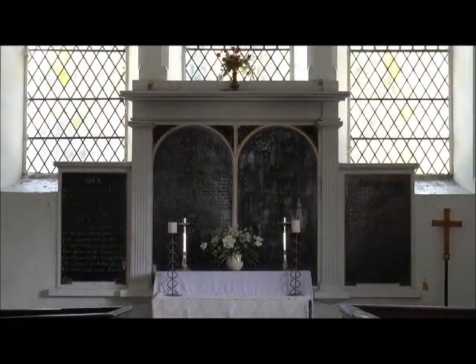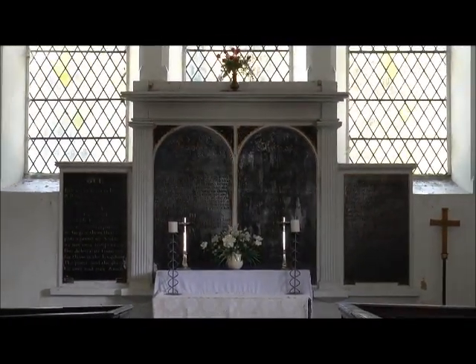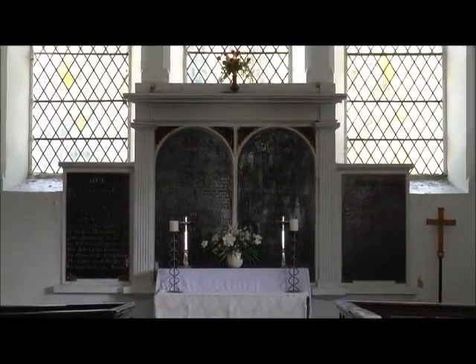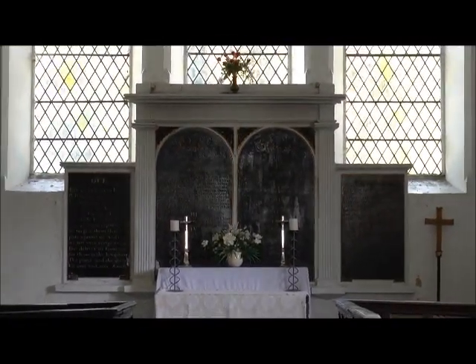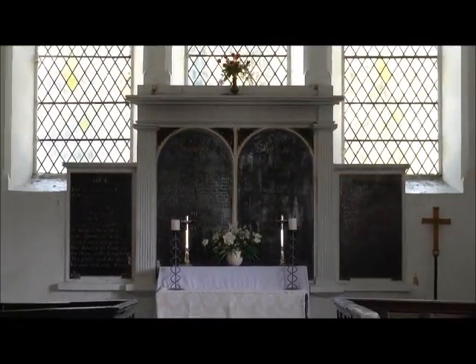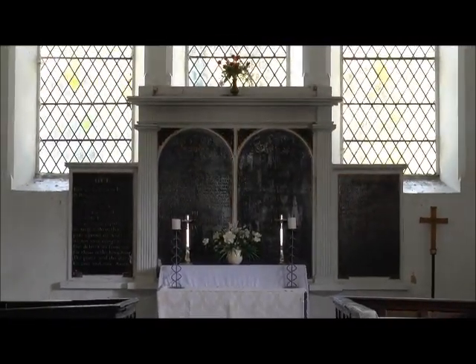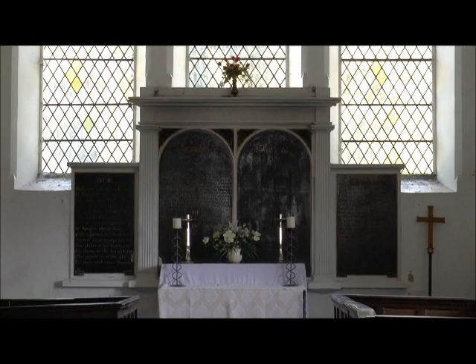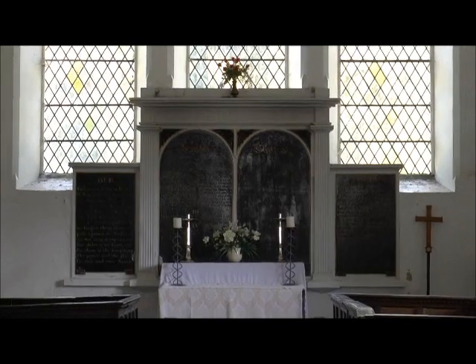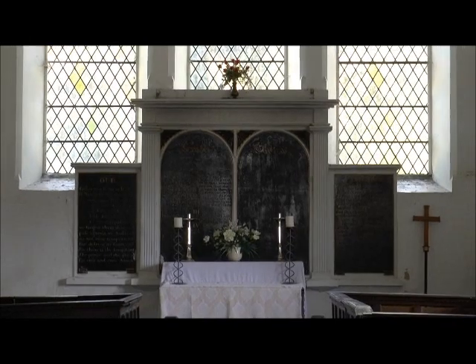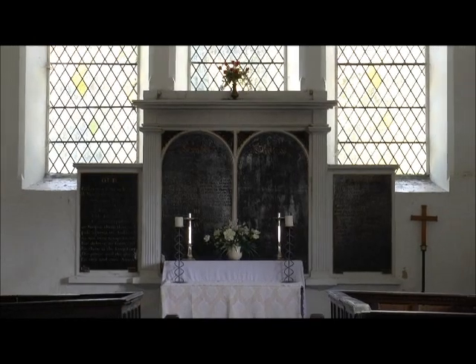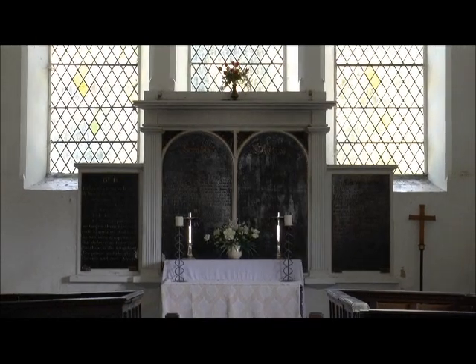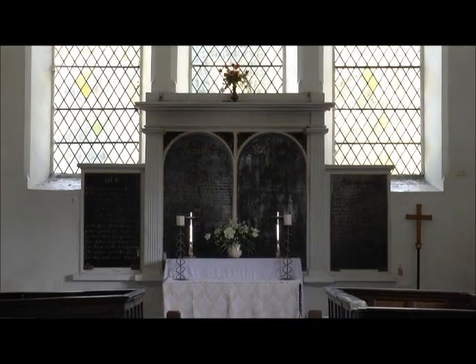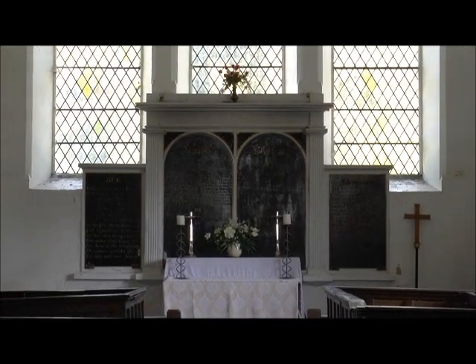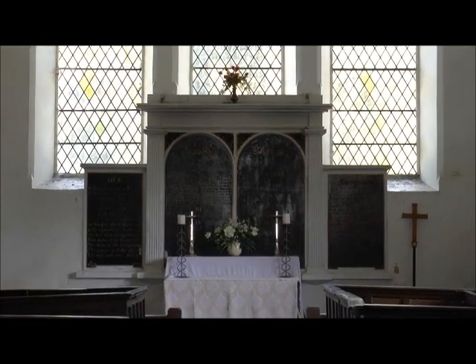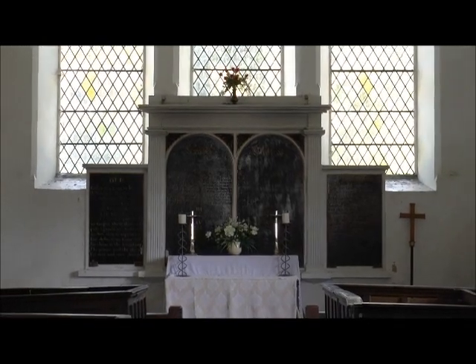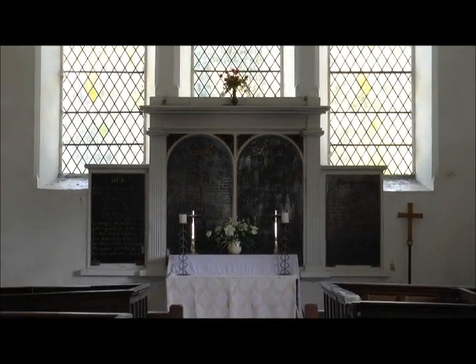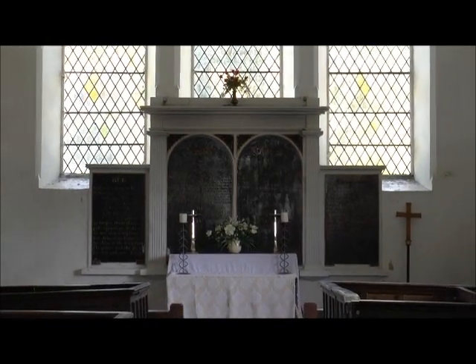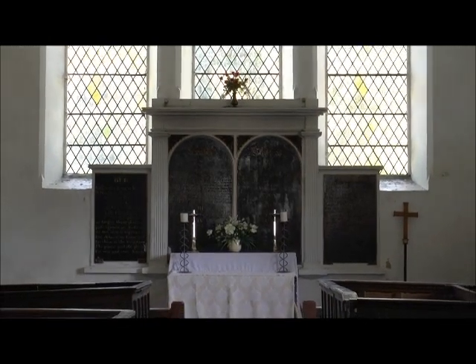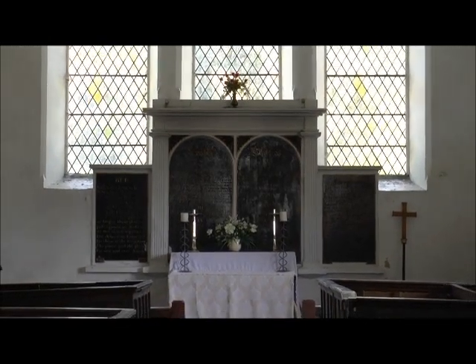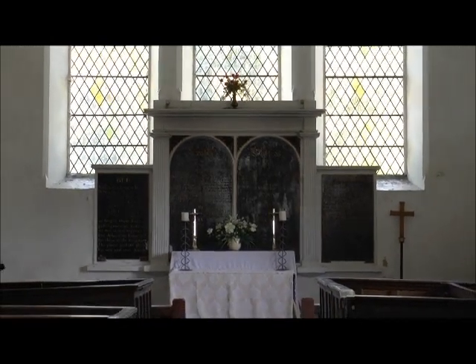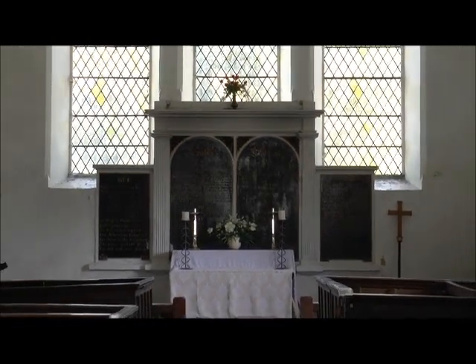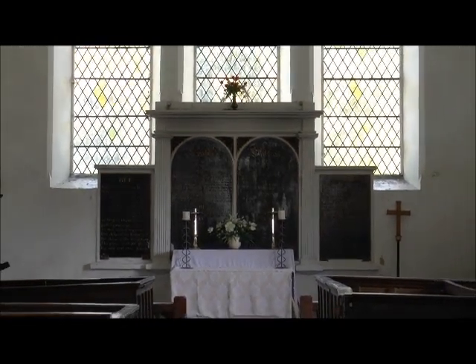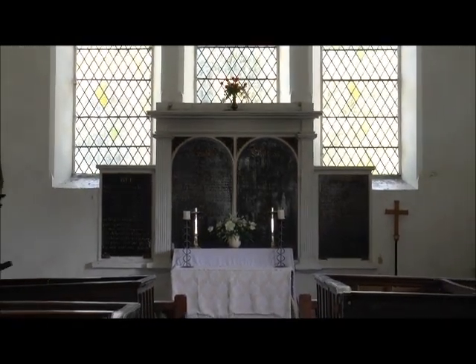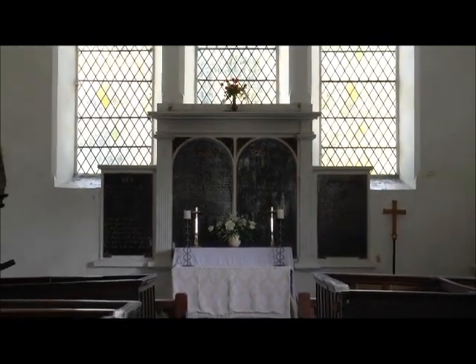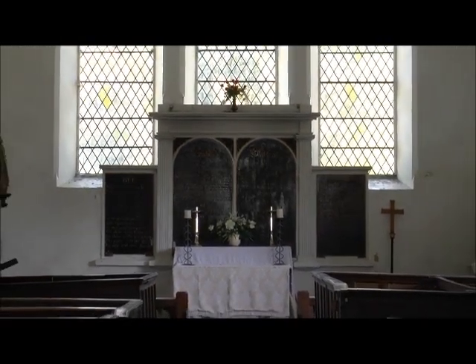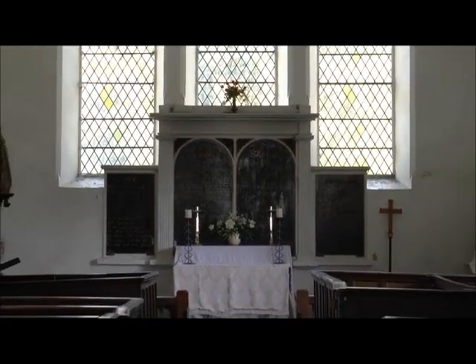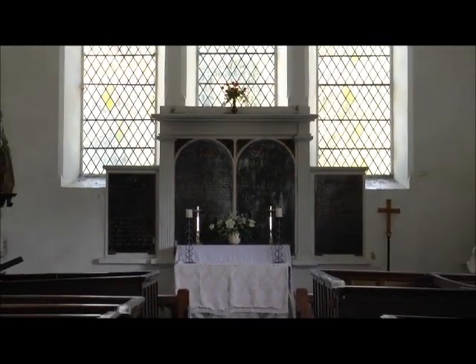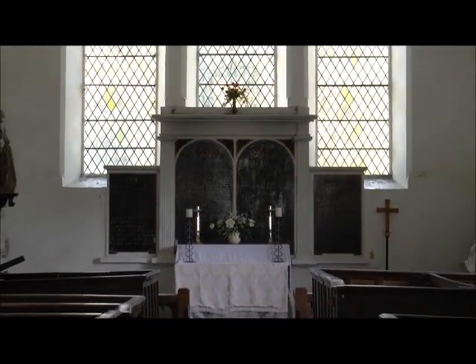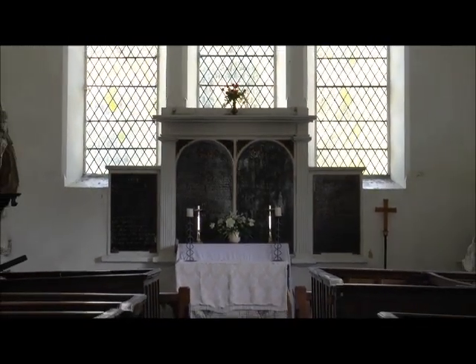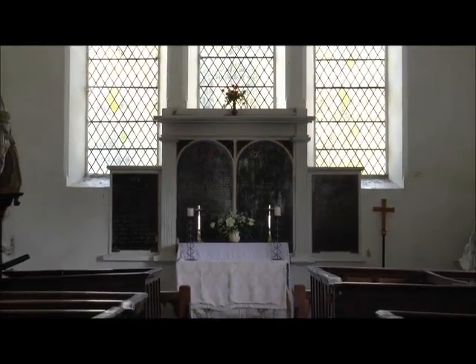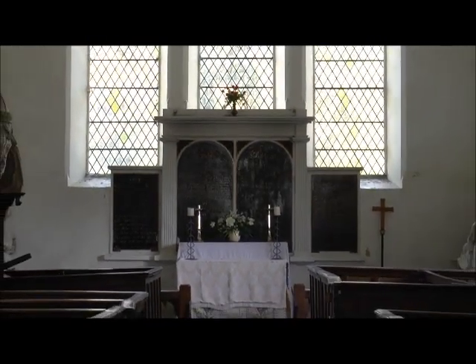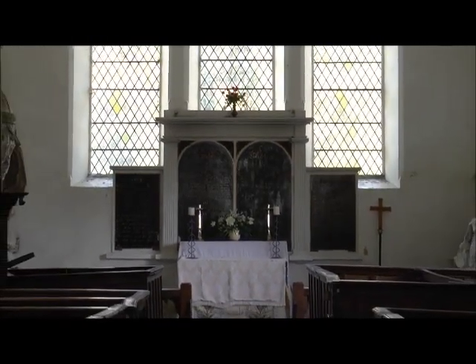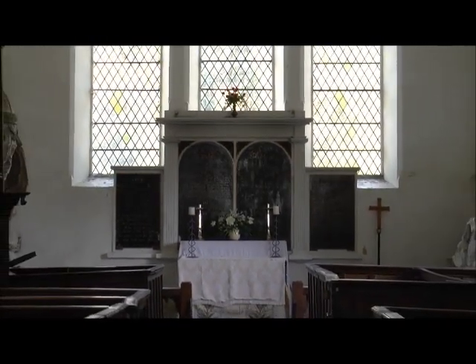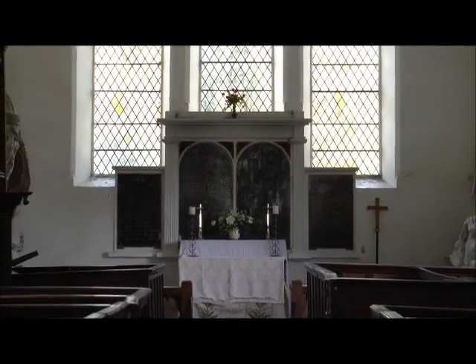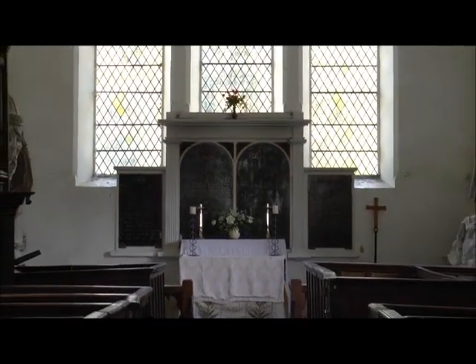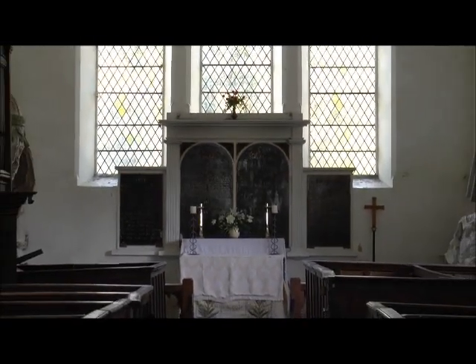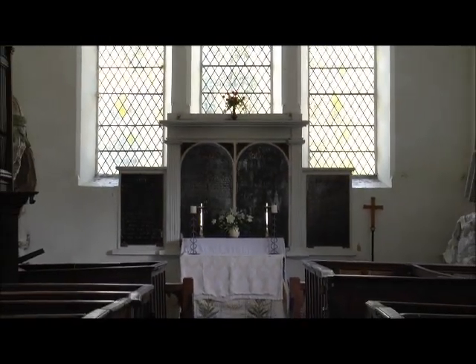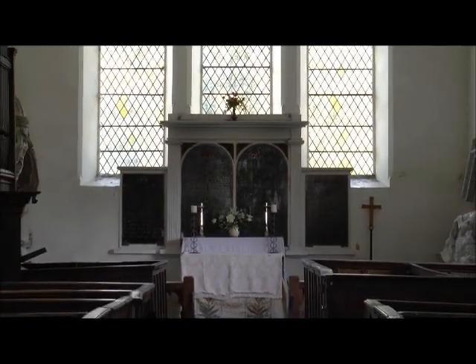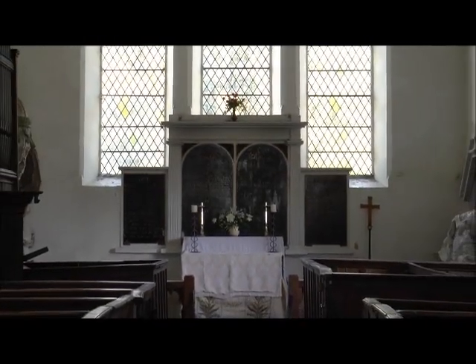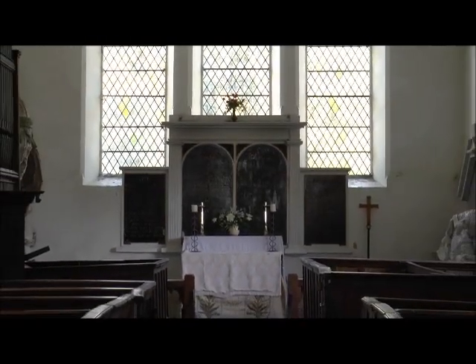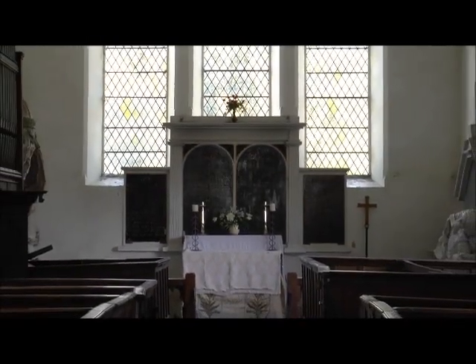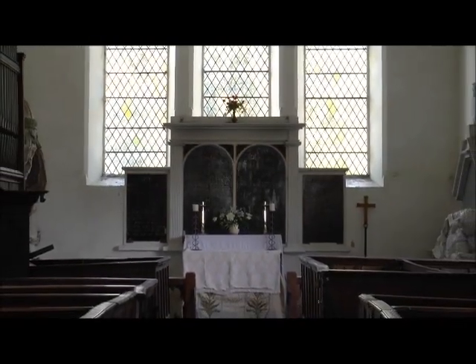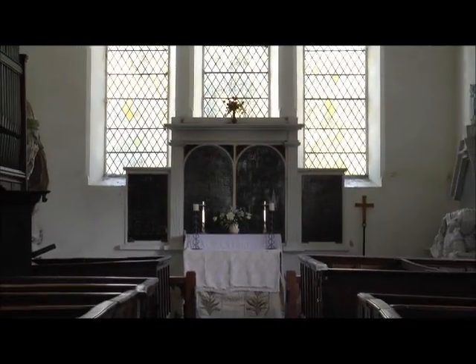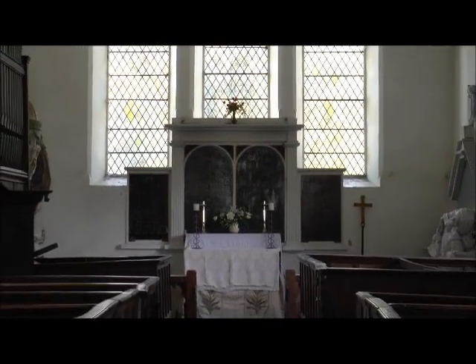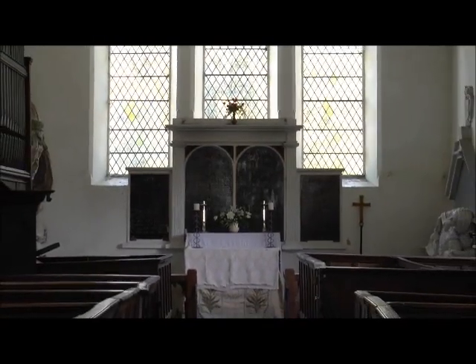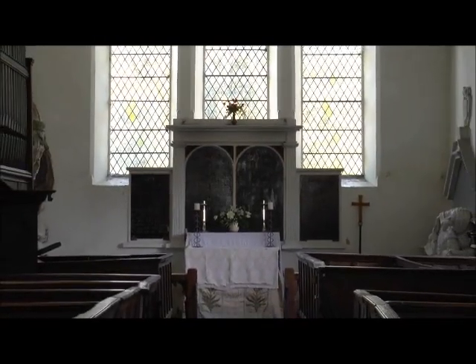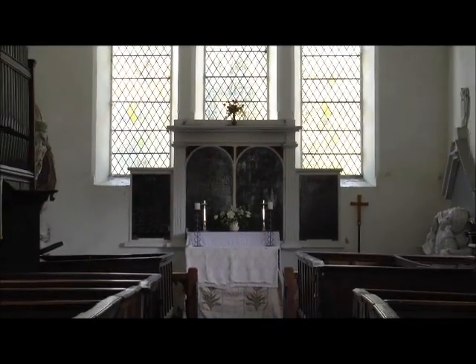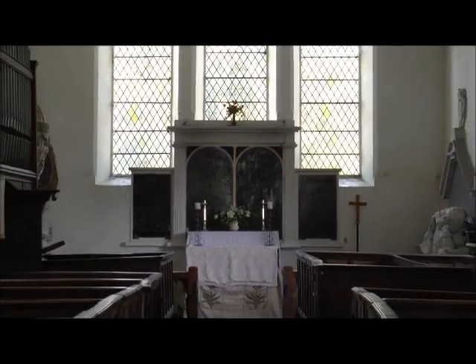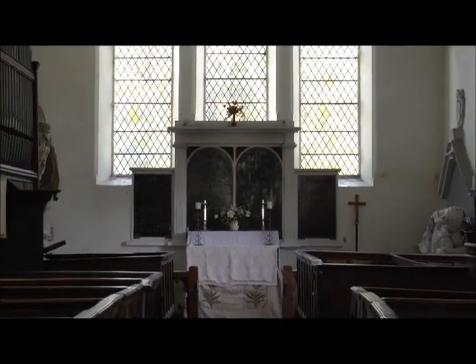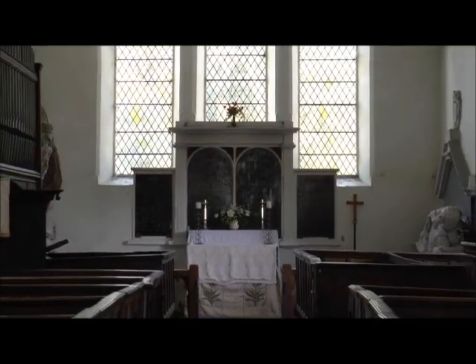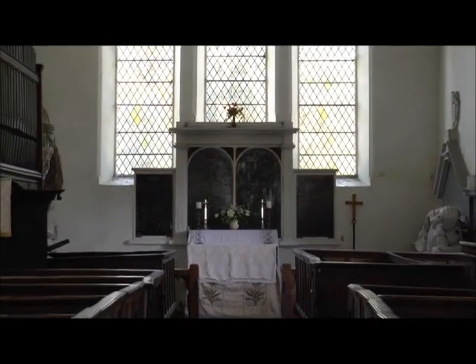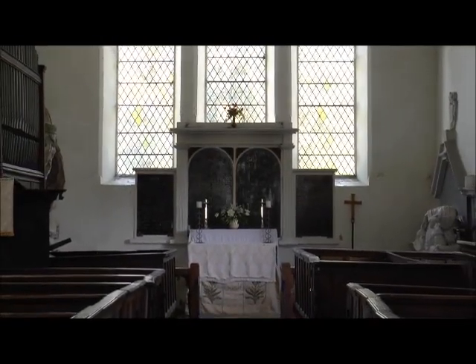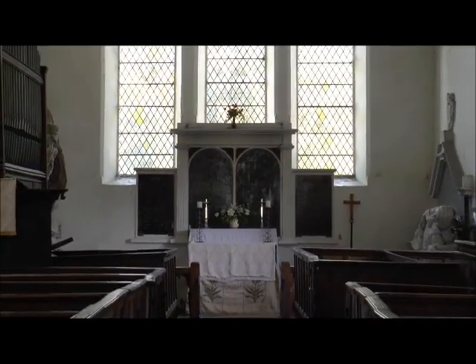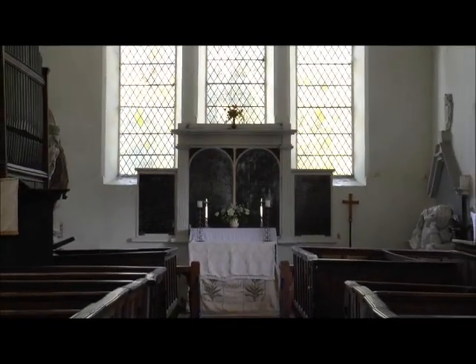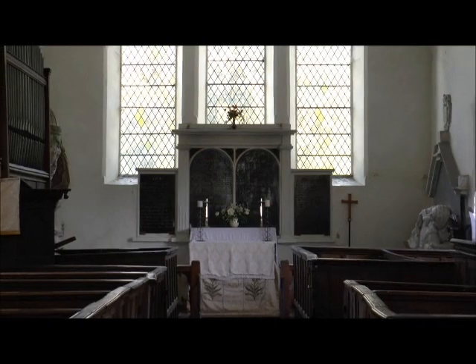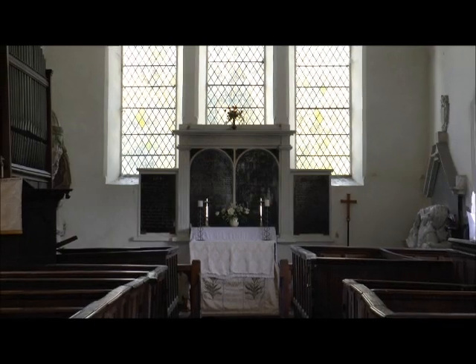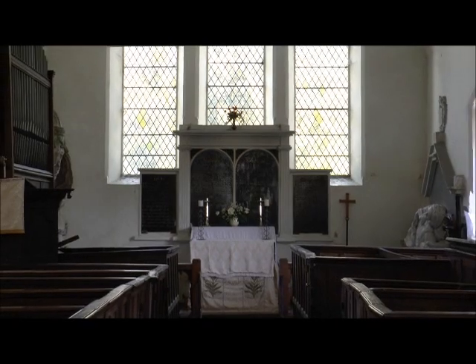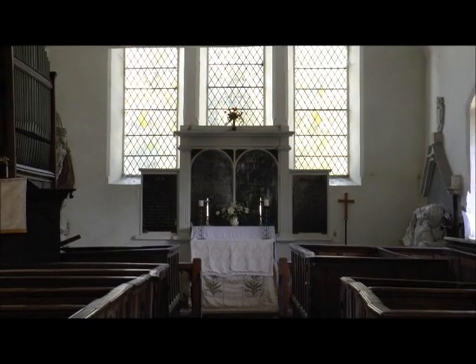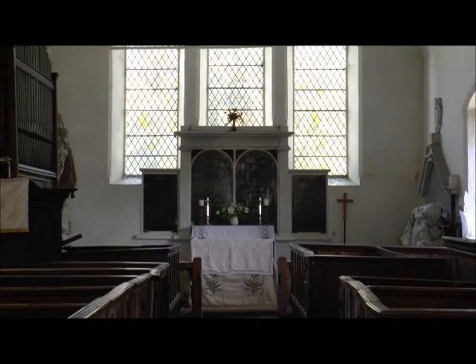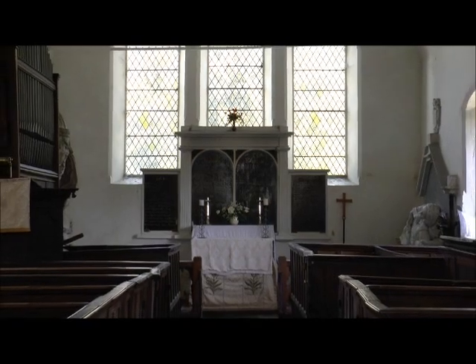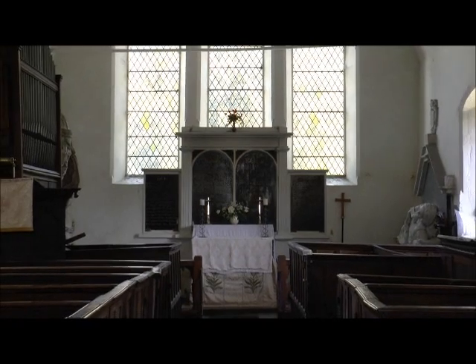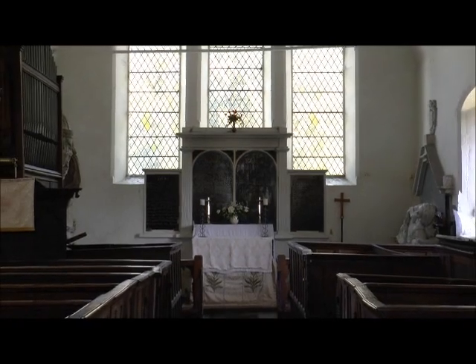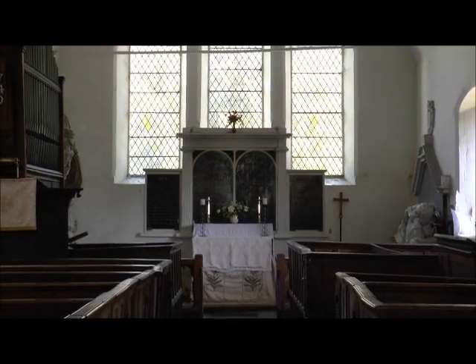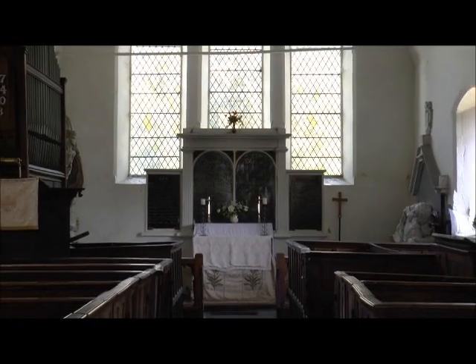Inside, the lancet windows in the east wall are imposing, and the box pews add to the antiquated appeal of this church.